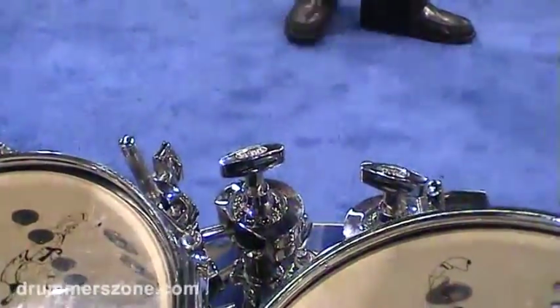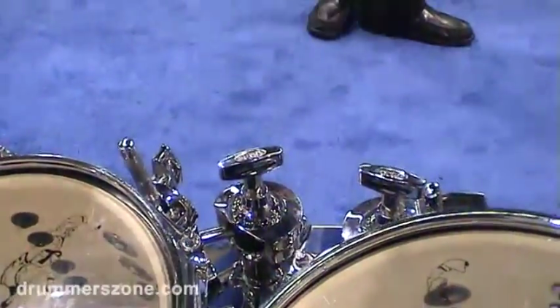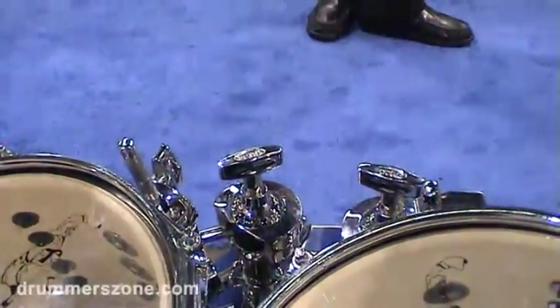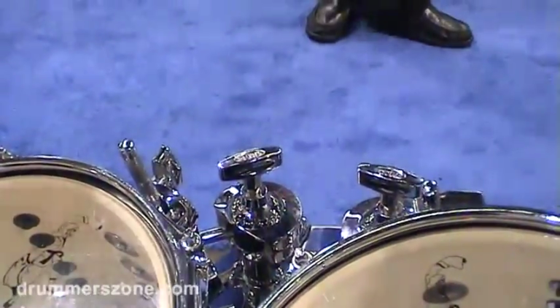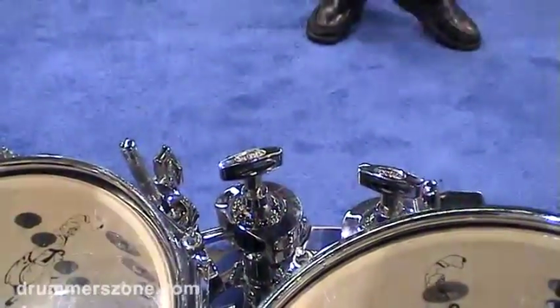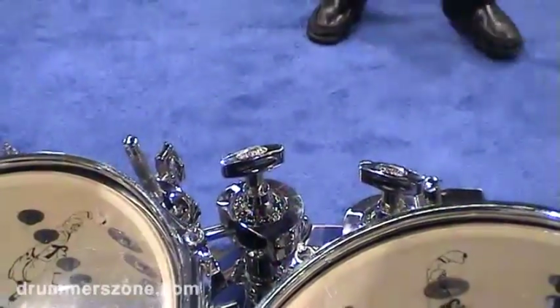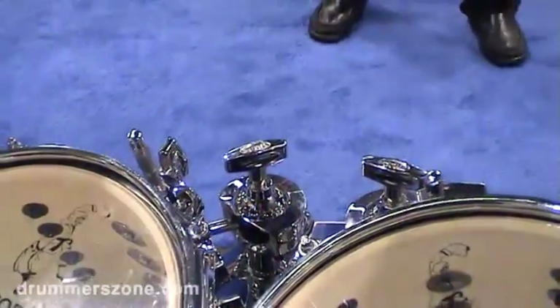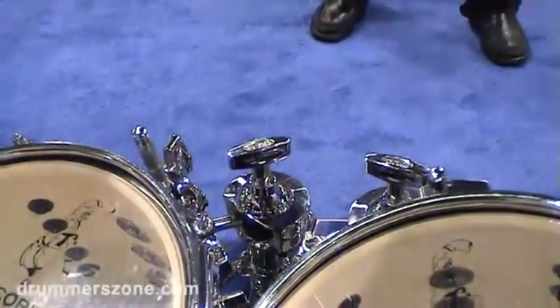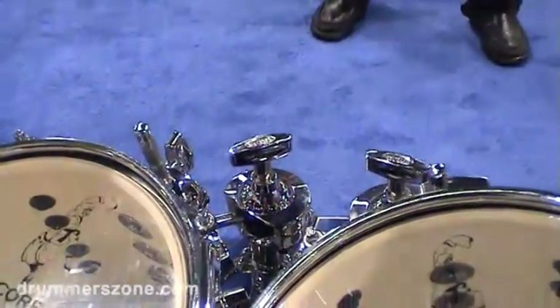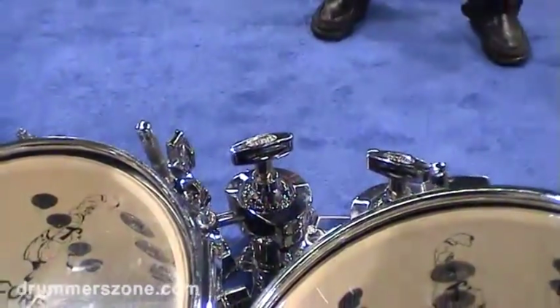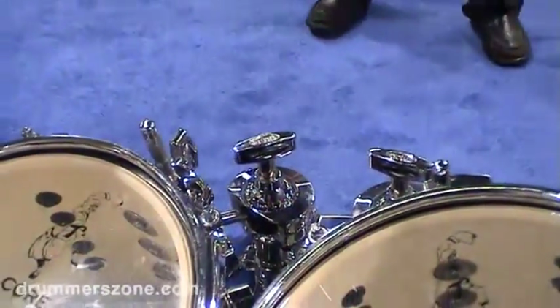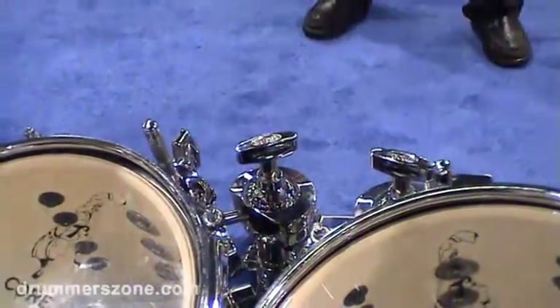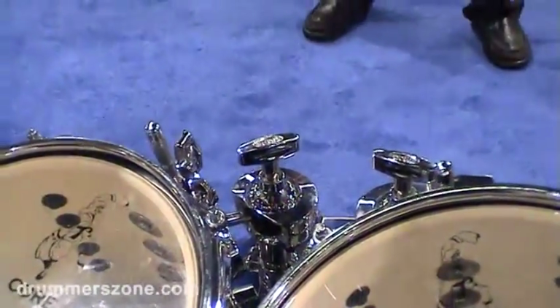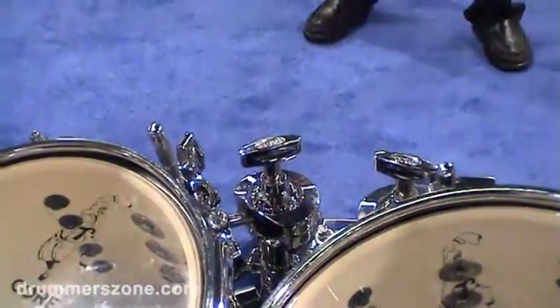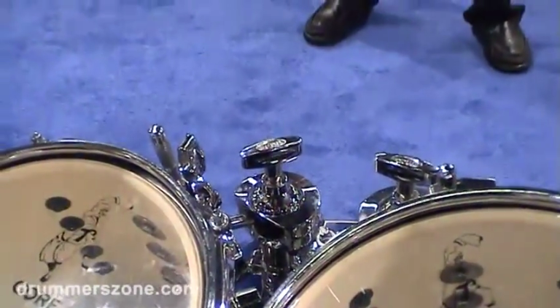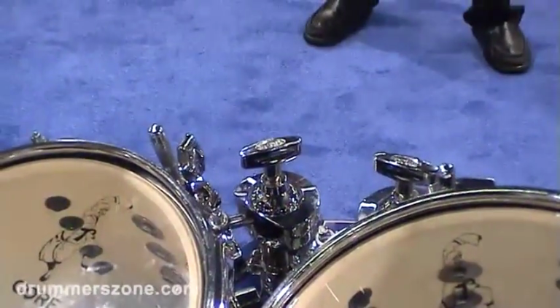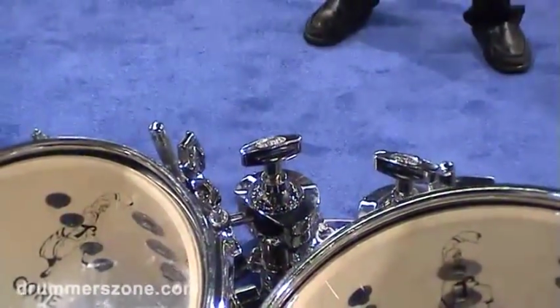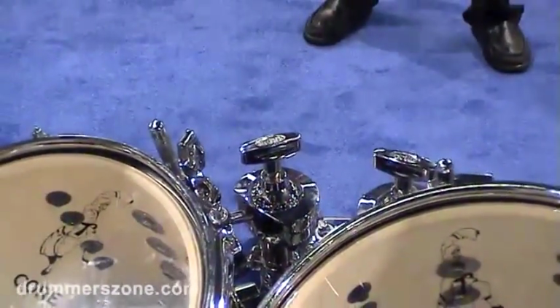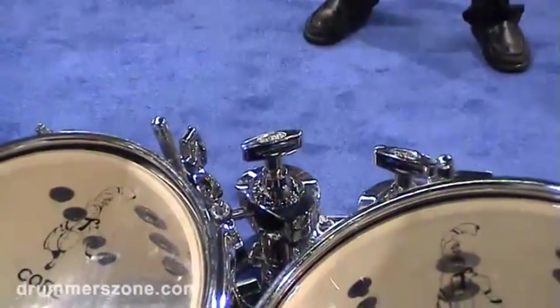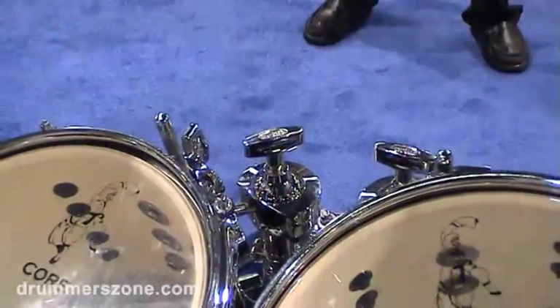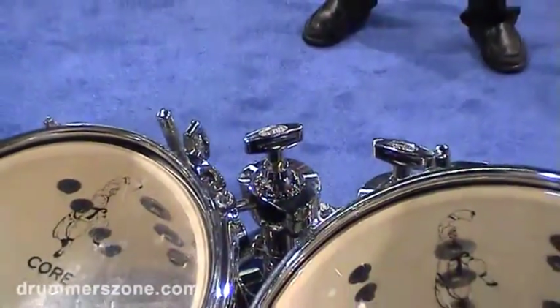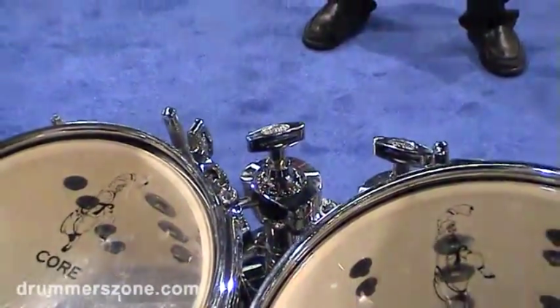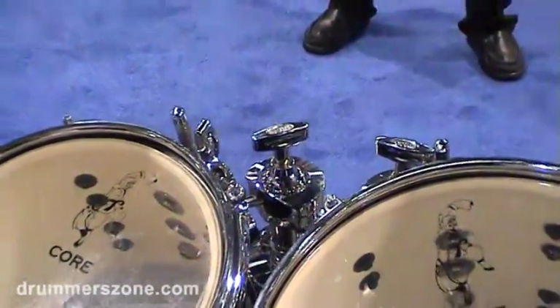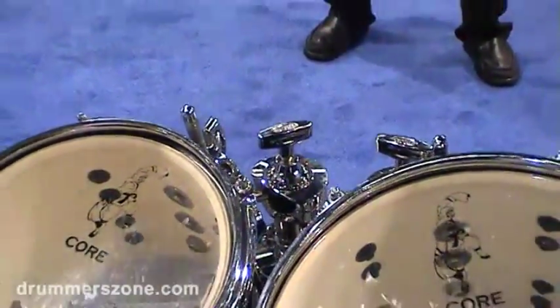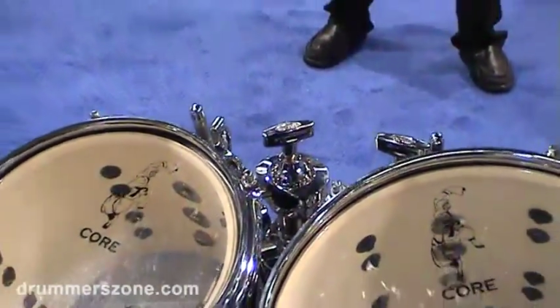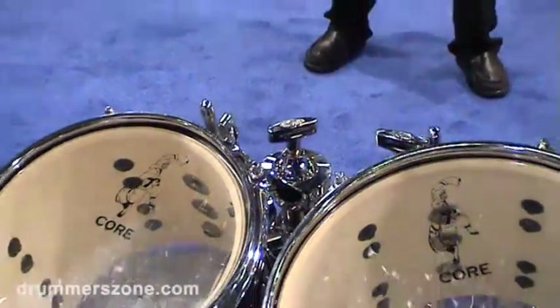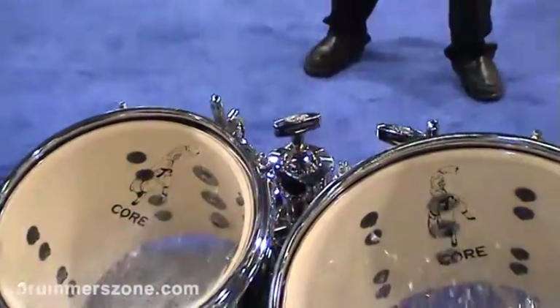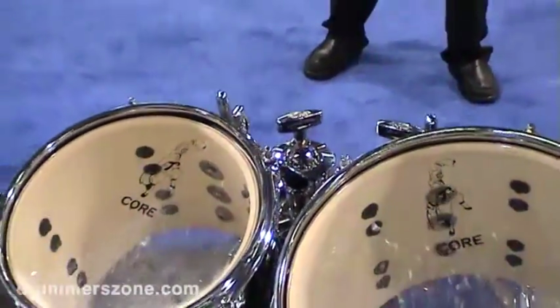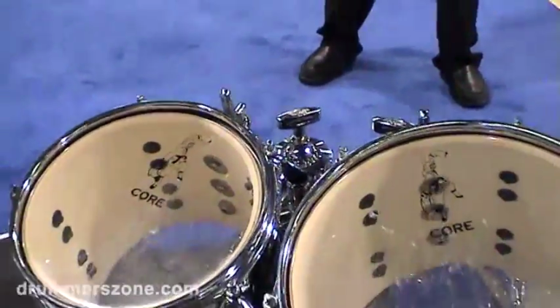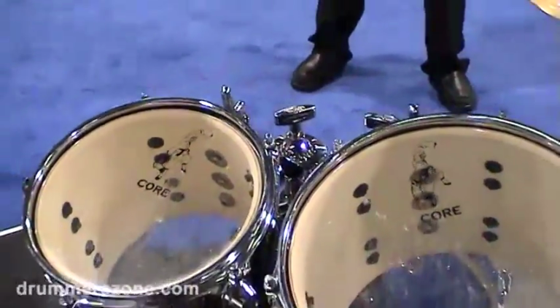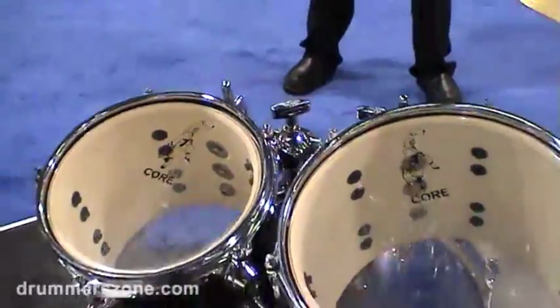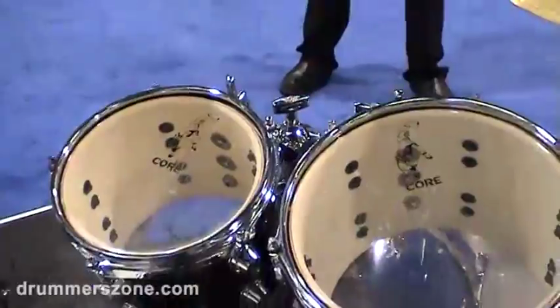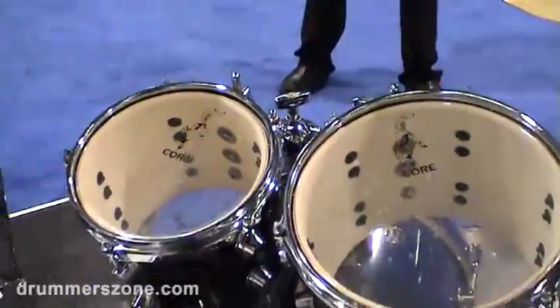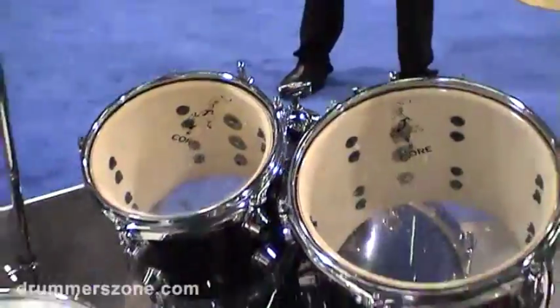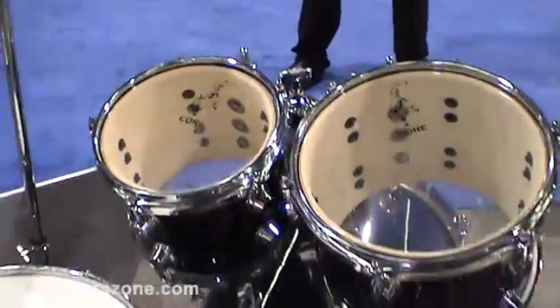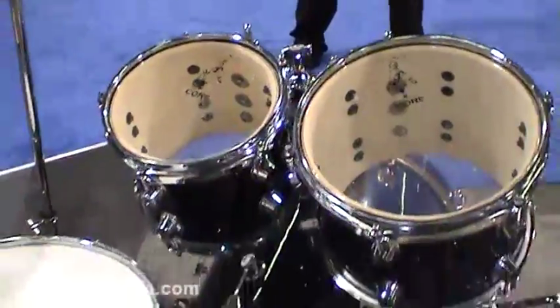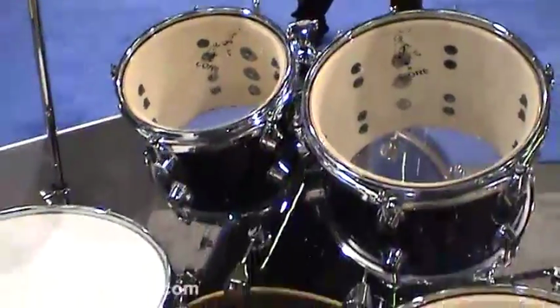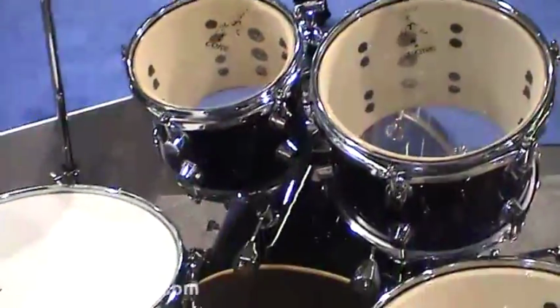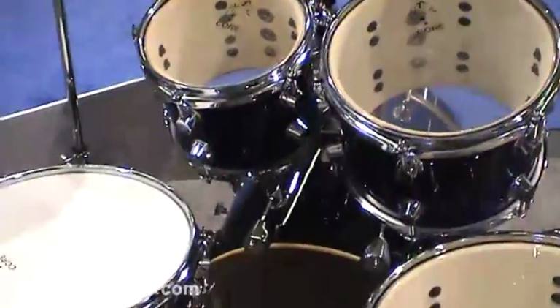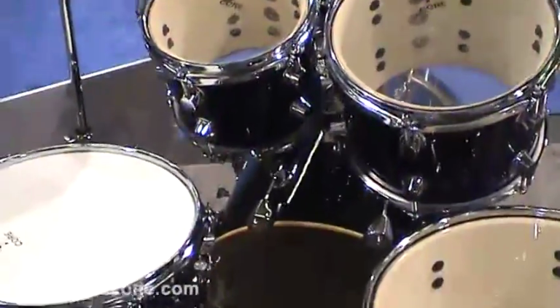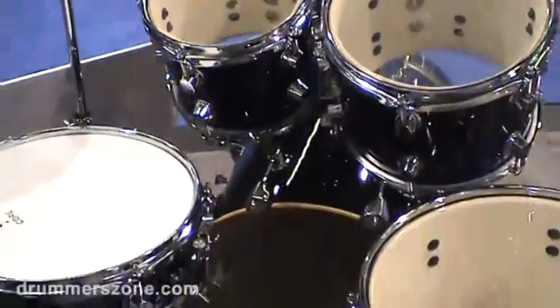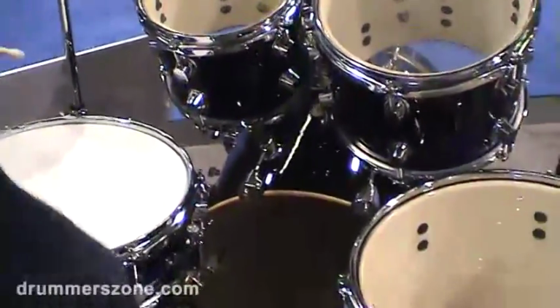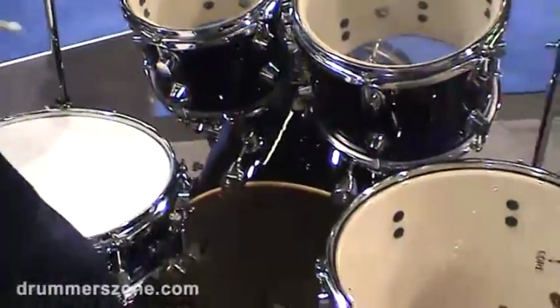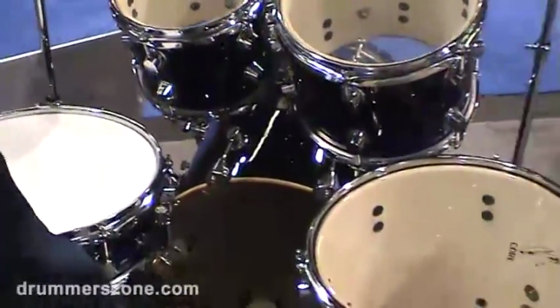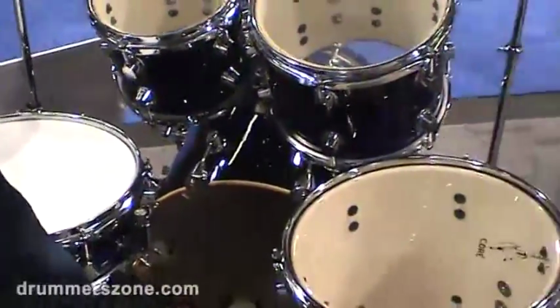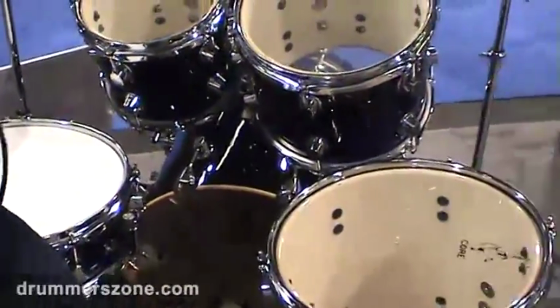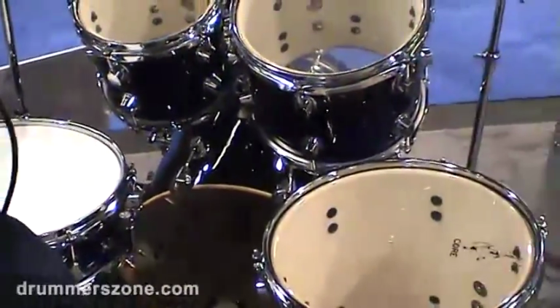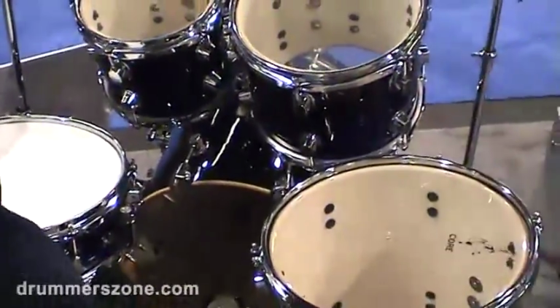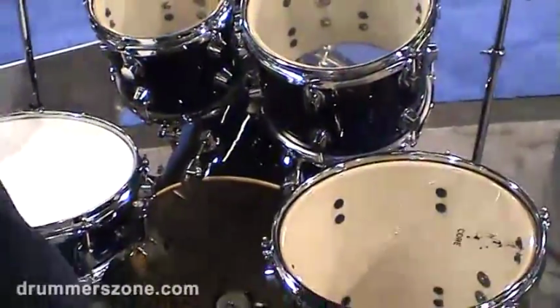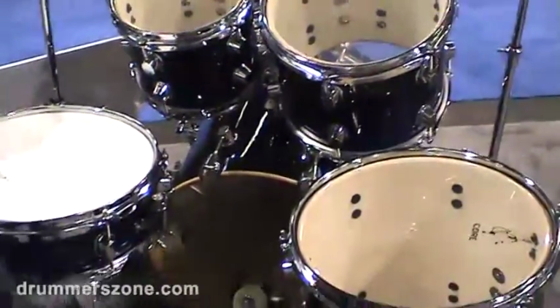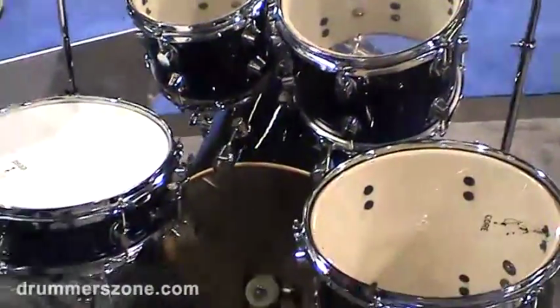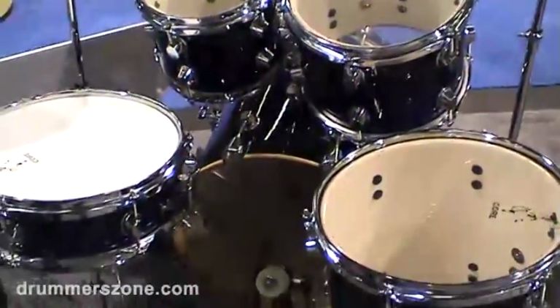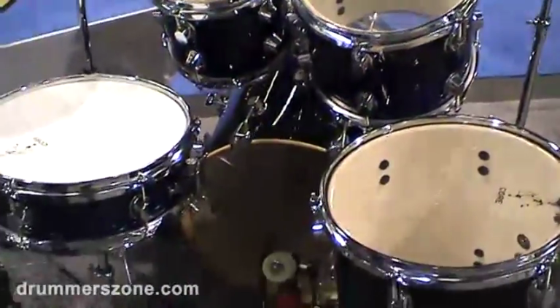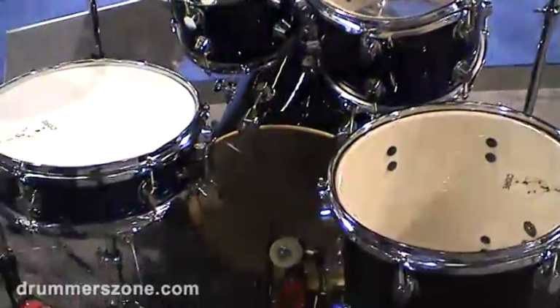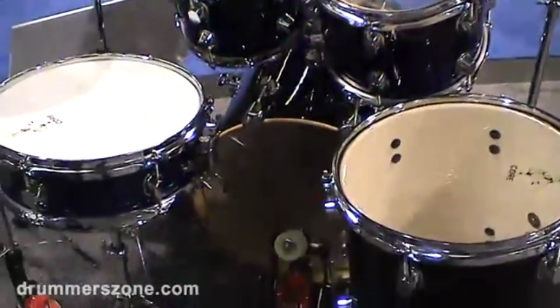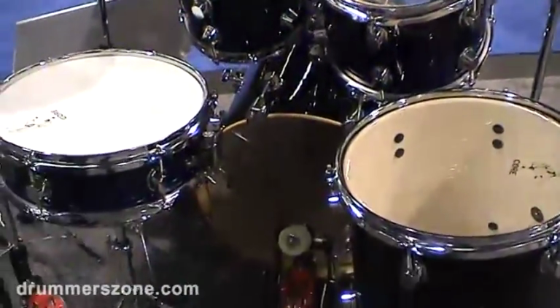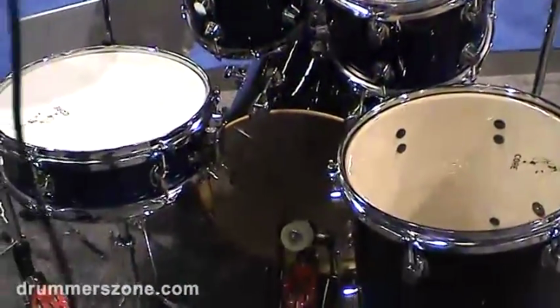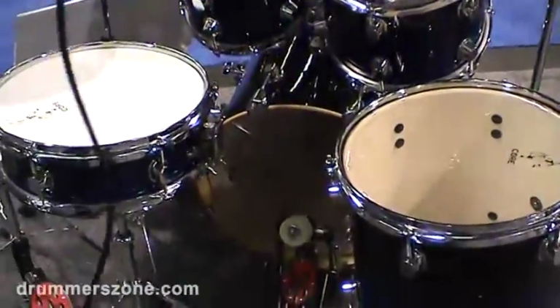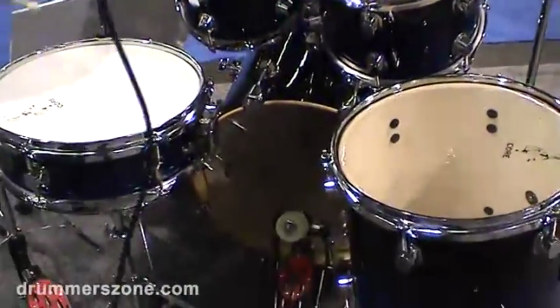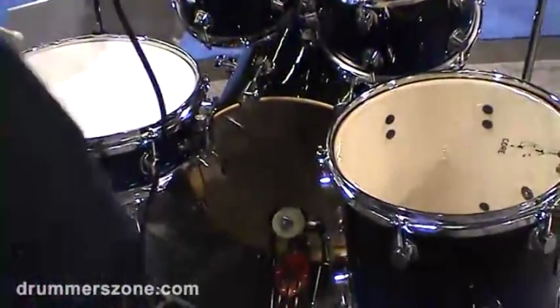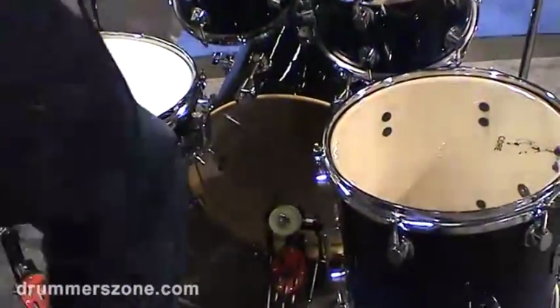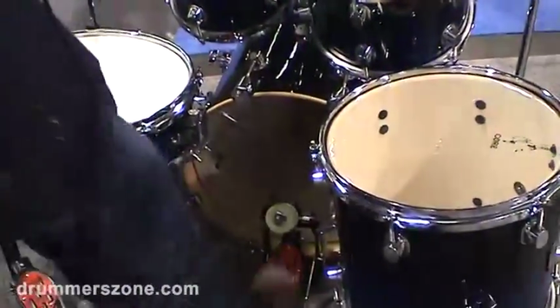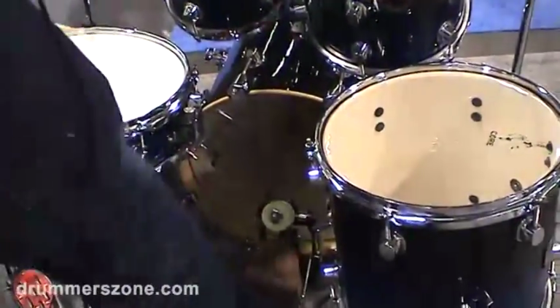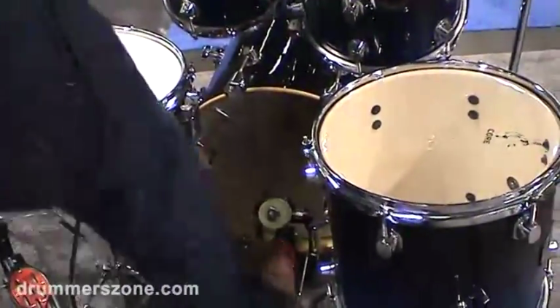It's not just a gimmick kit or a toy or something like that — it's a real player kit. And it's all birch, so the sound is also great.